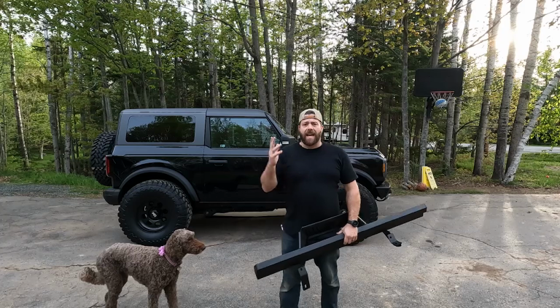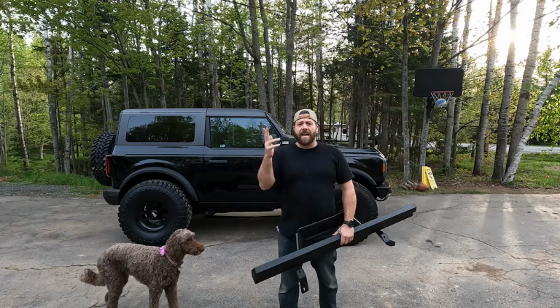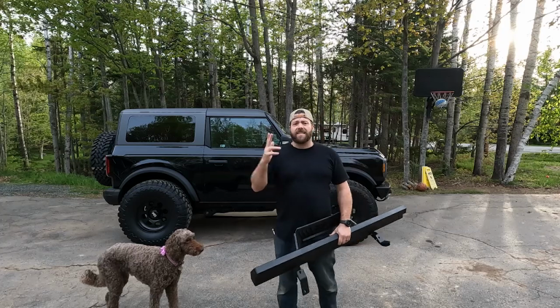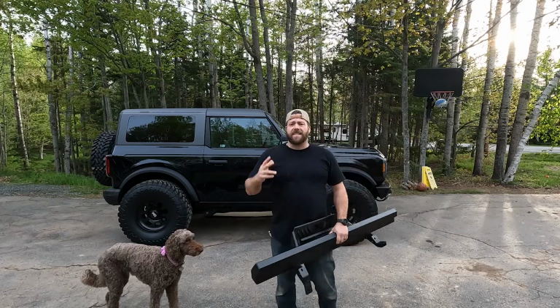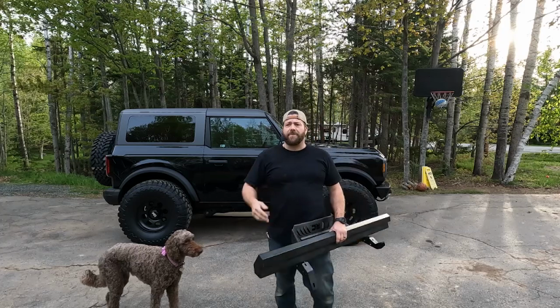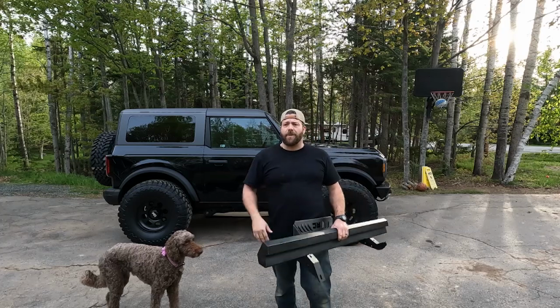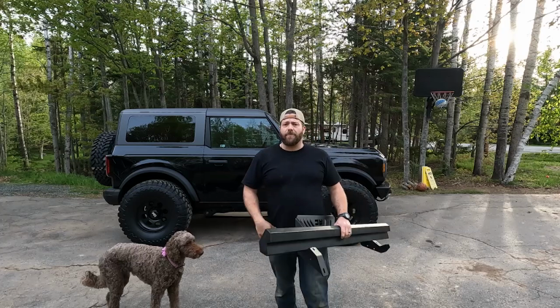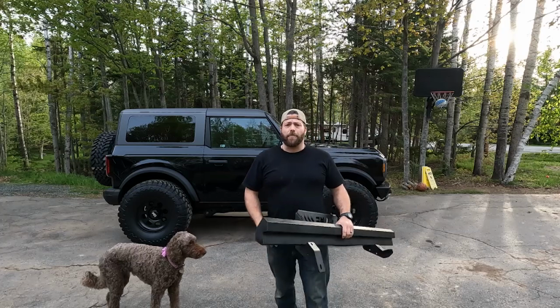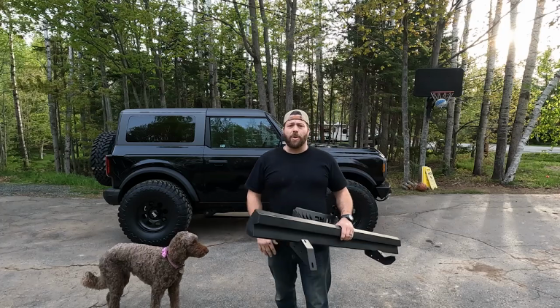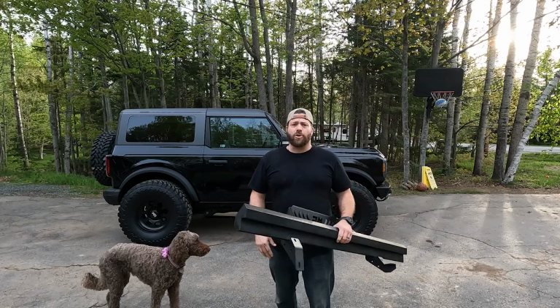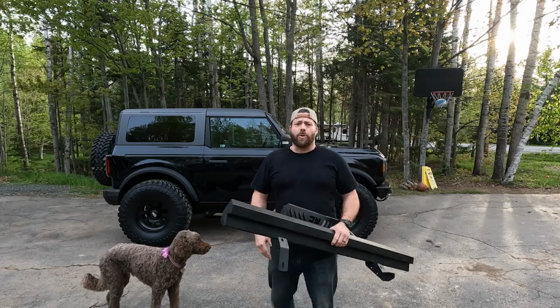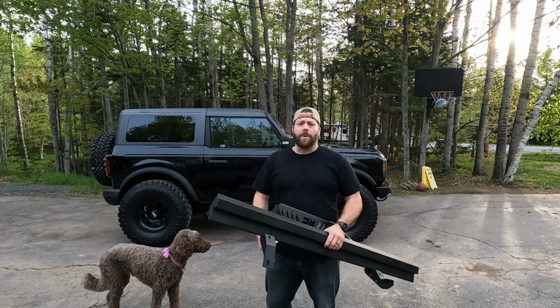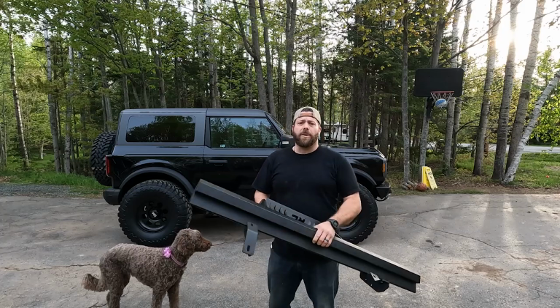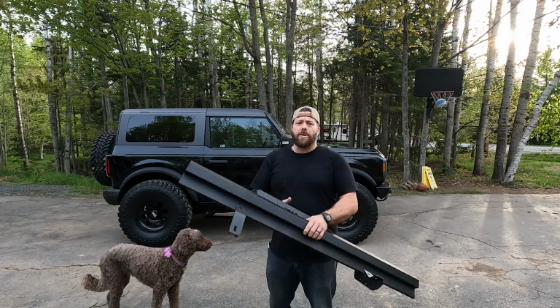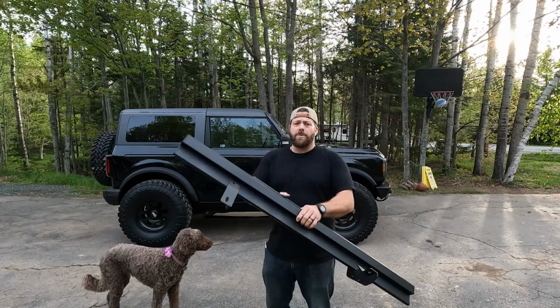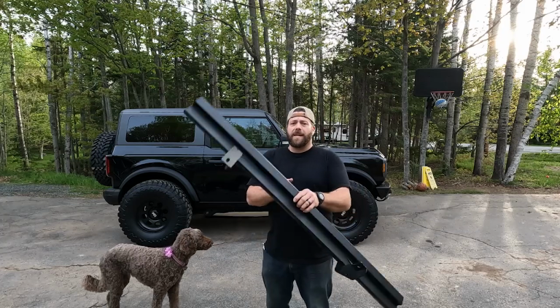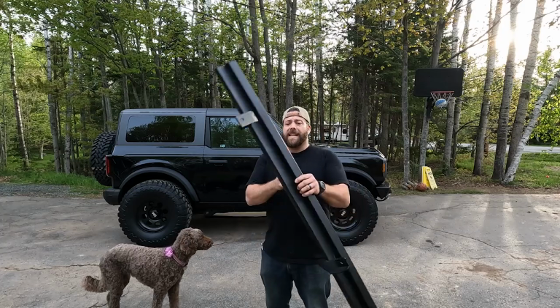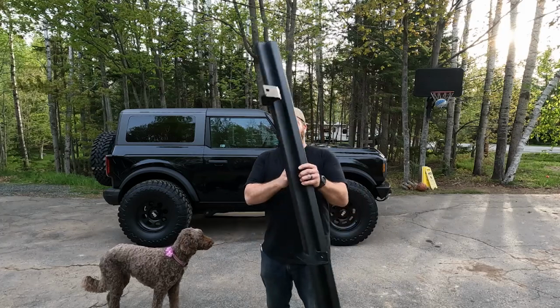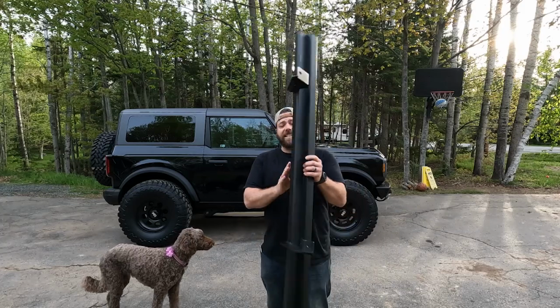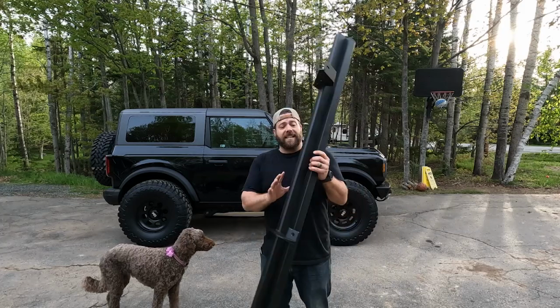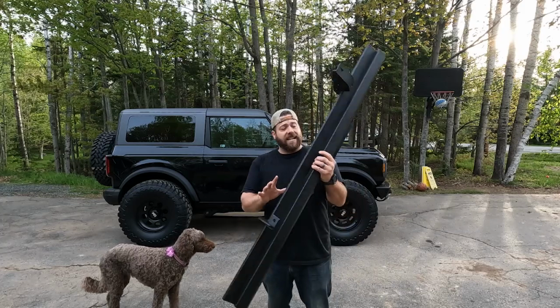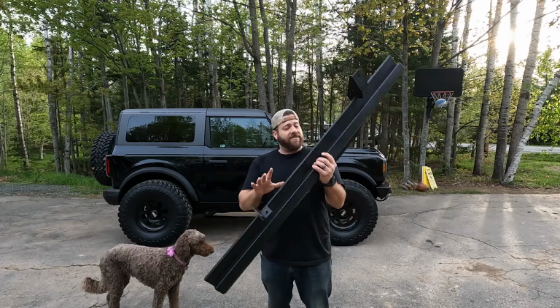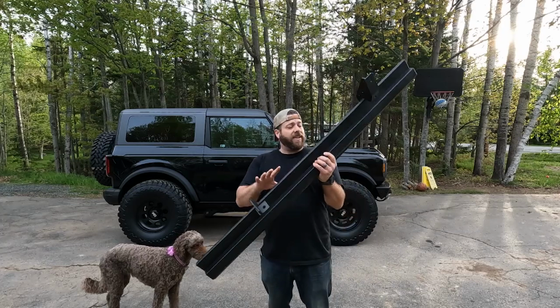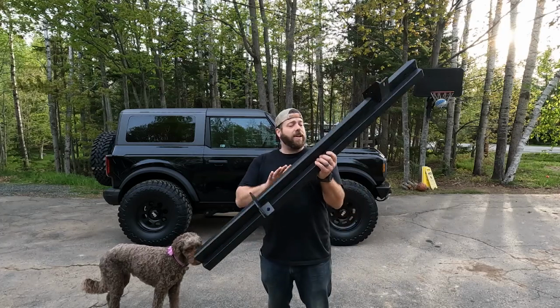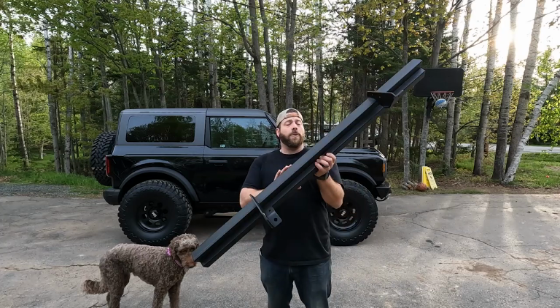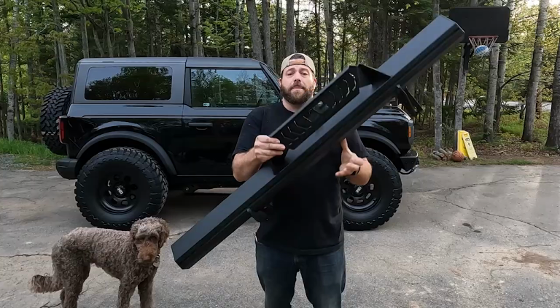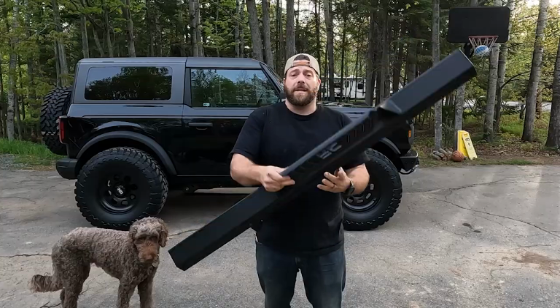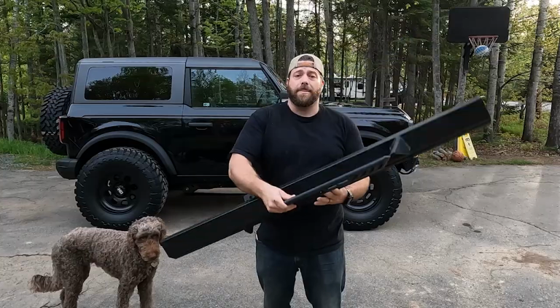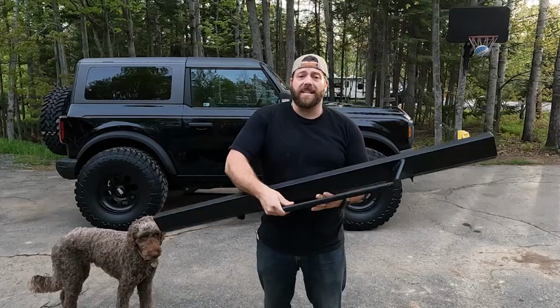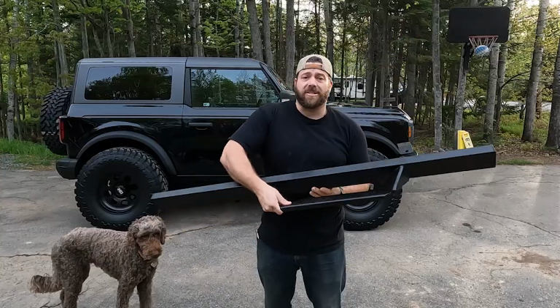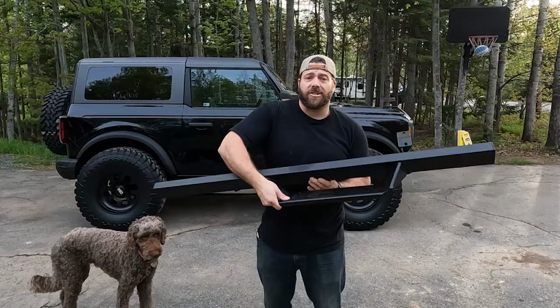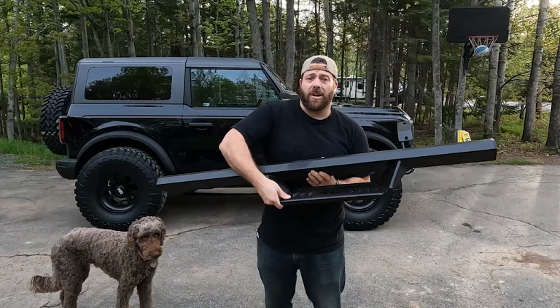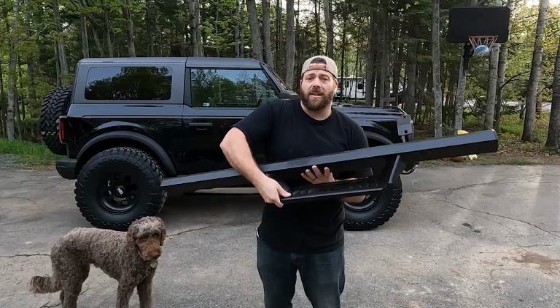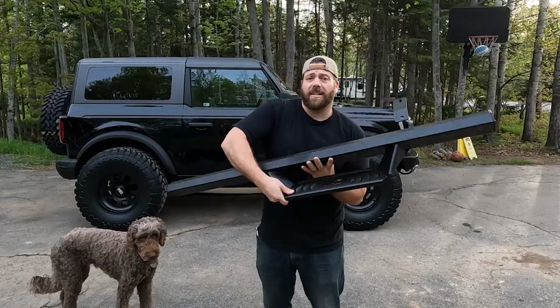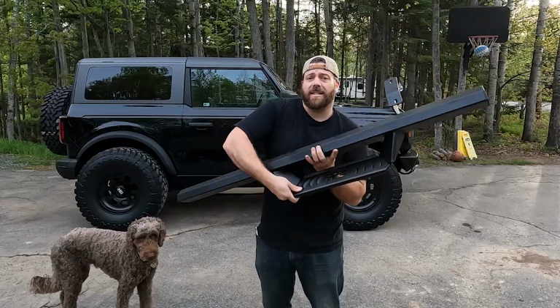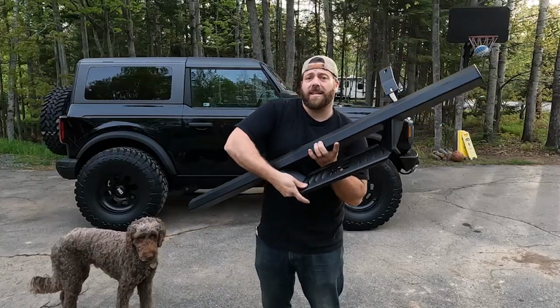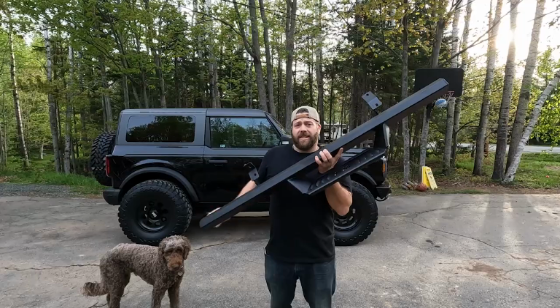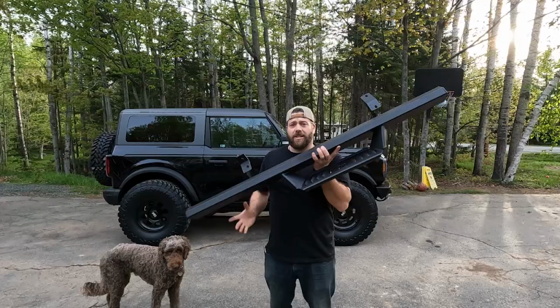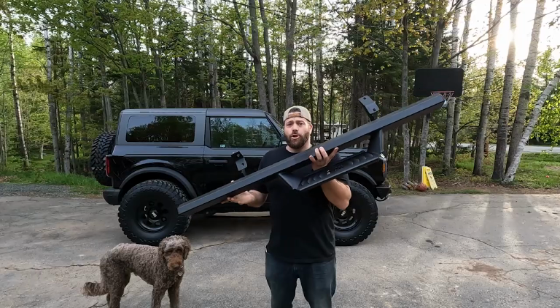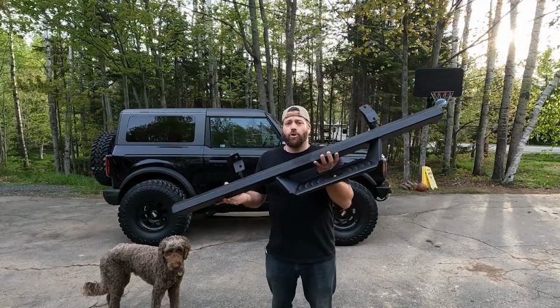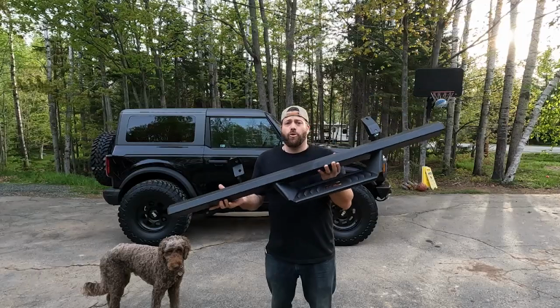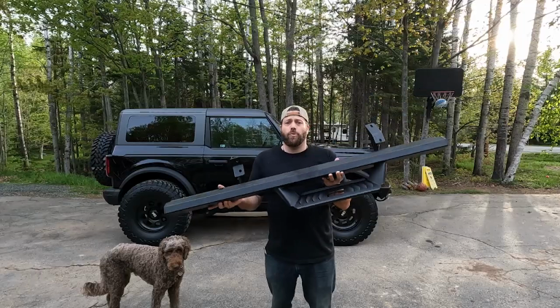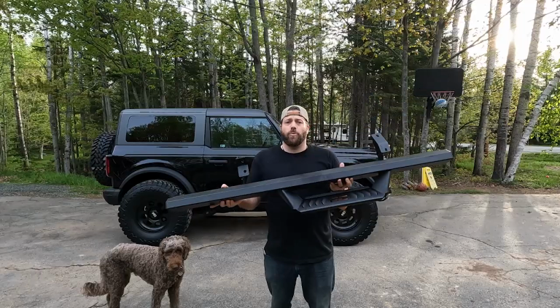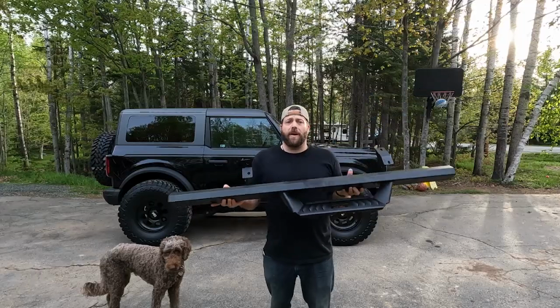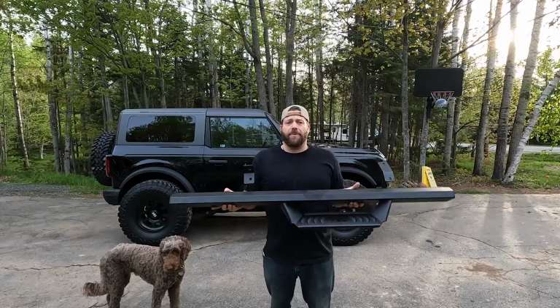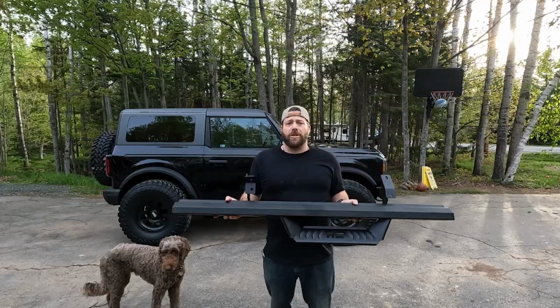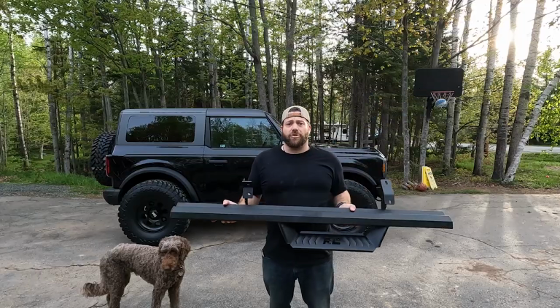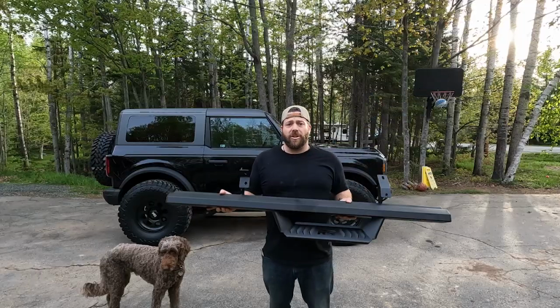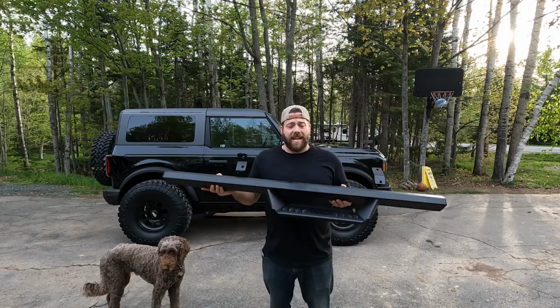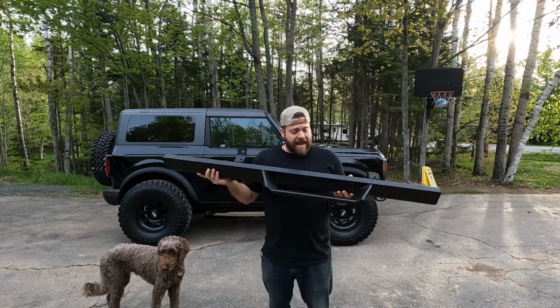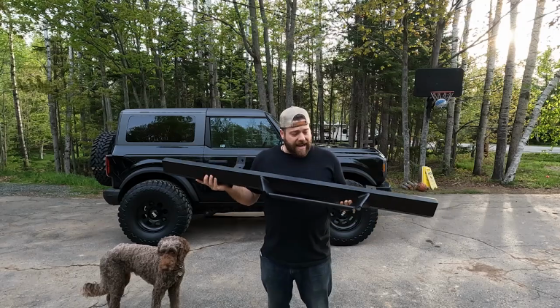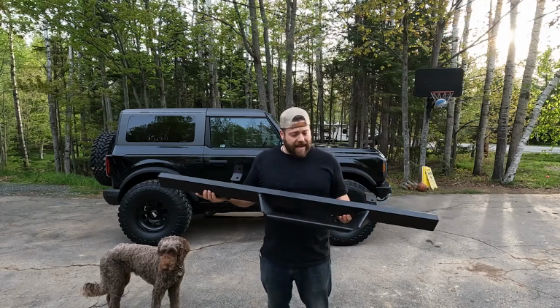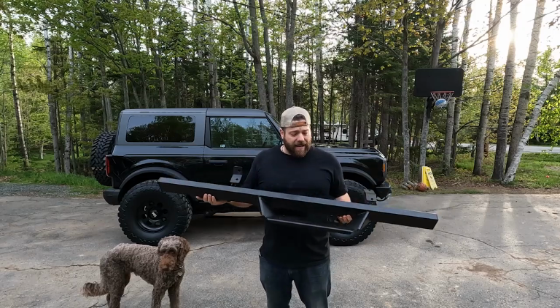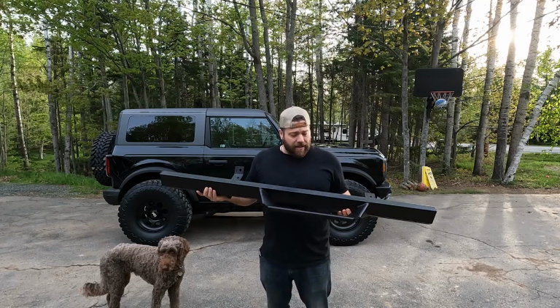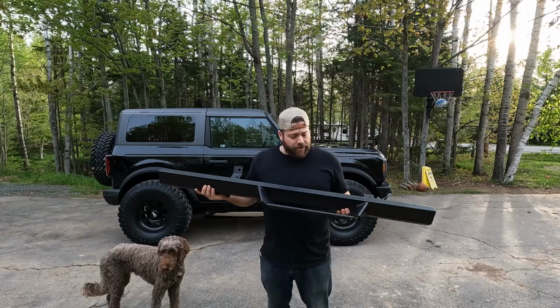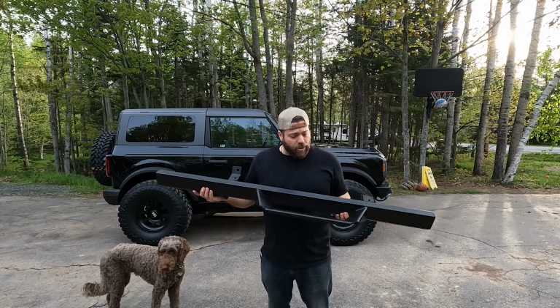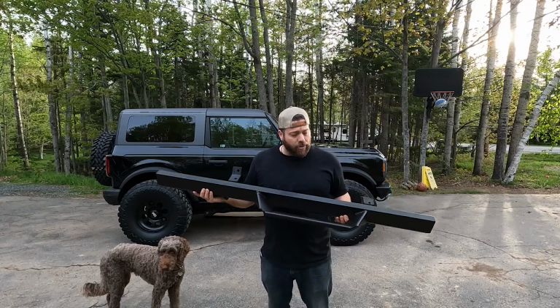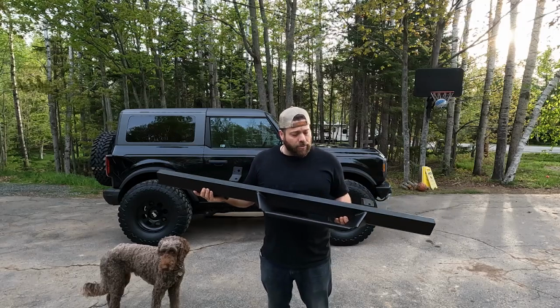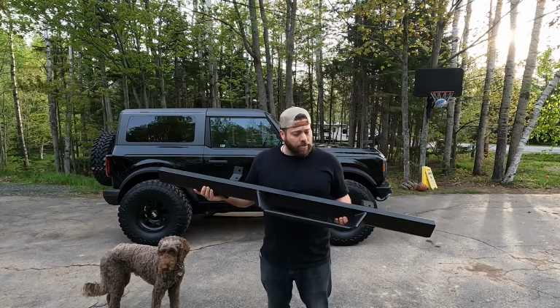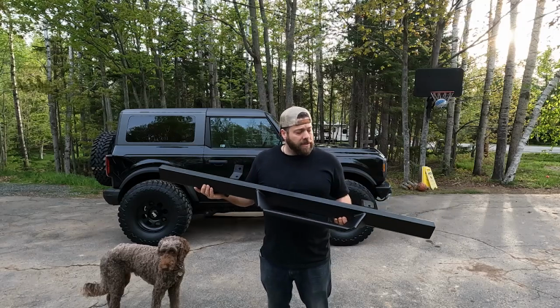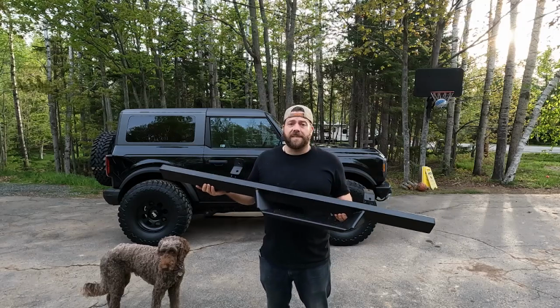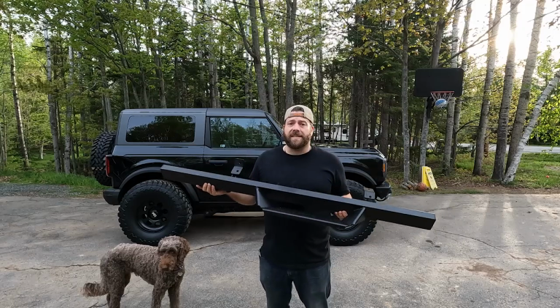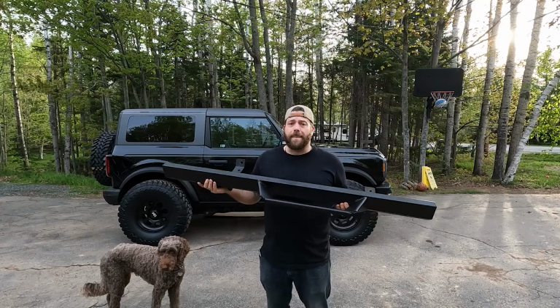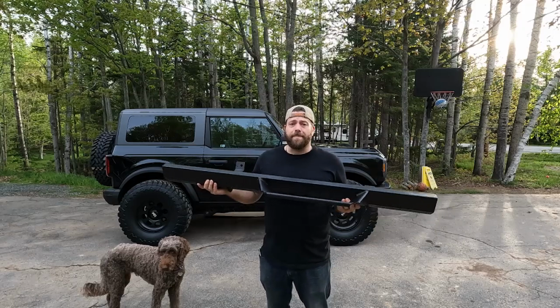Hey guys, Steph here from North Shore Bronco, and in today's video I'm going to be installing the new Rough Country AL2 steps.